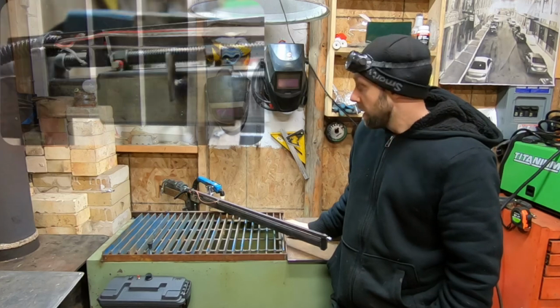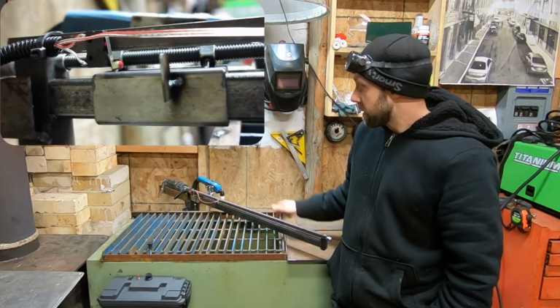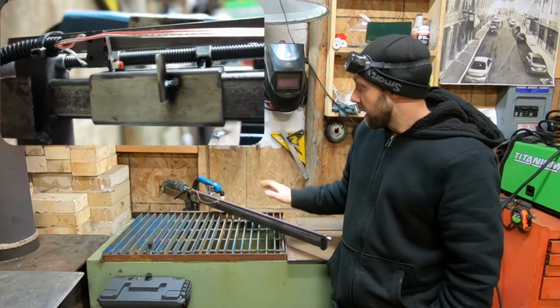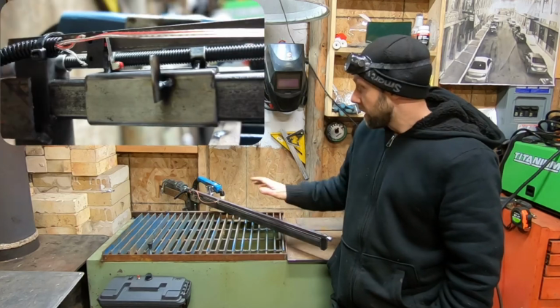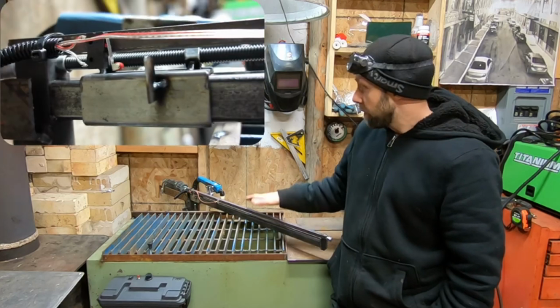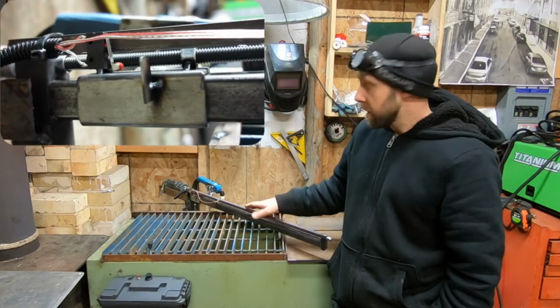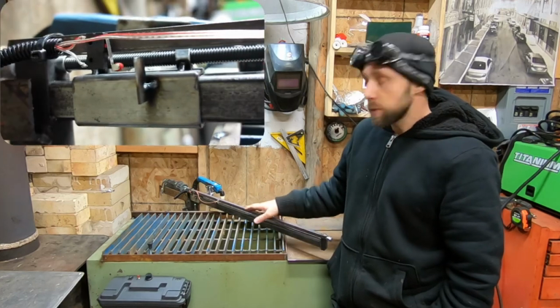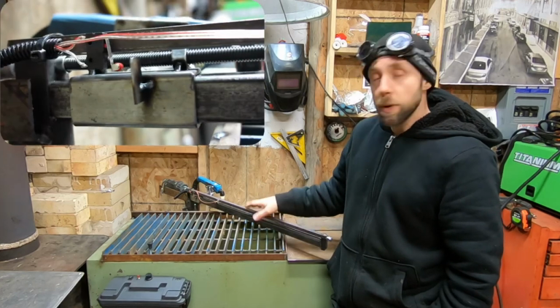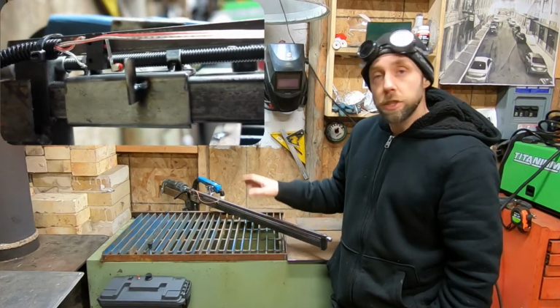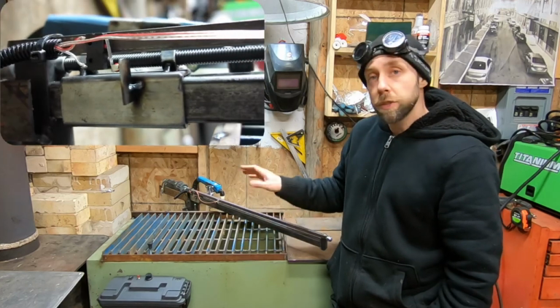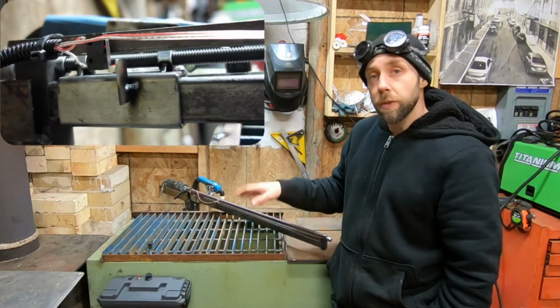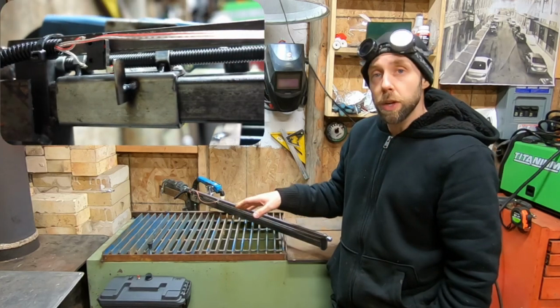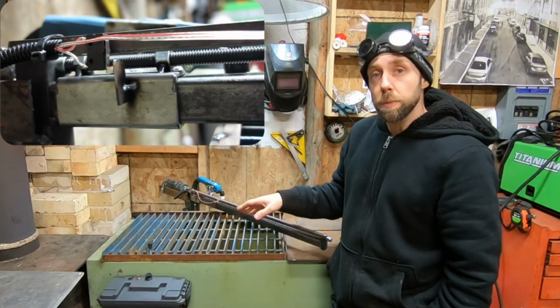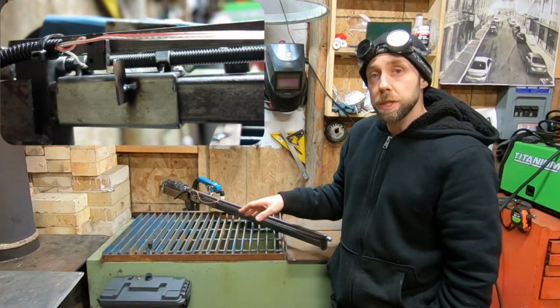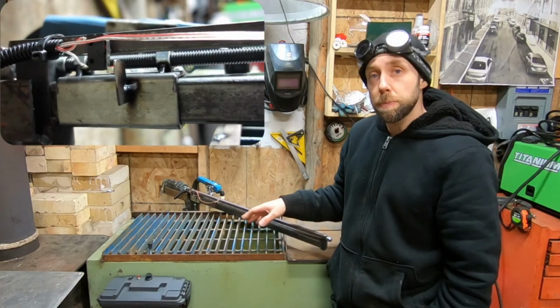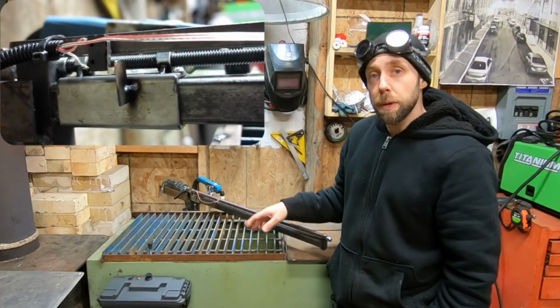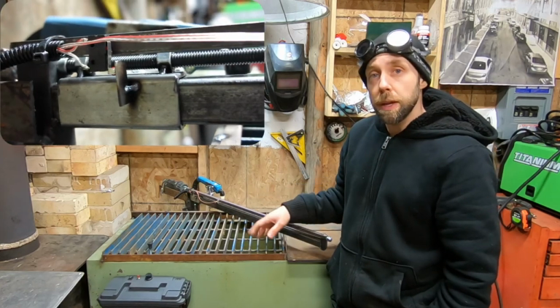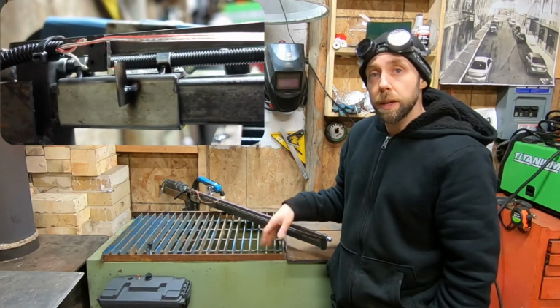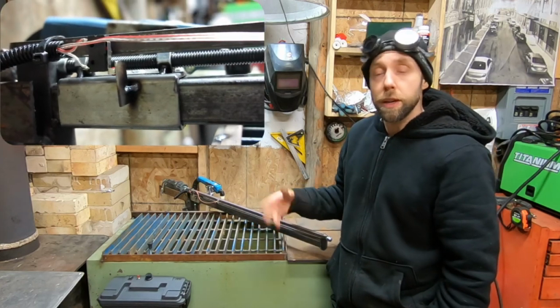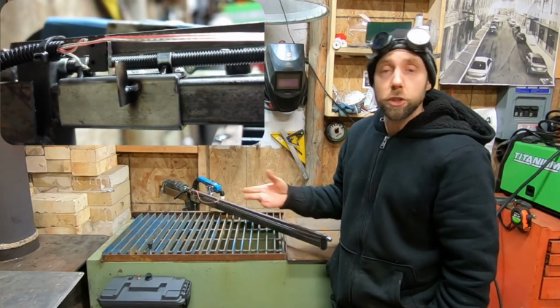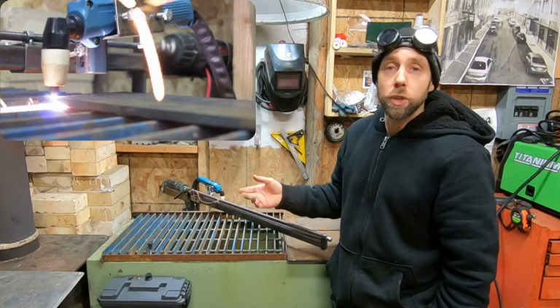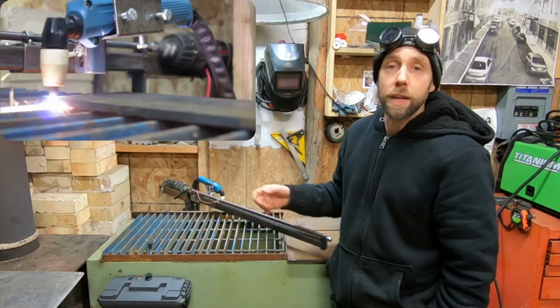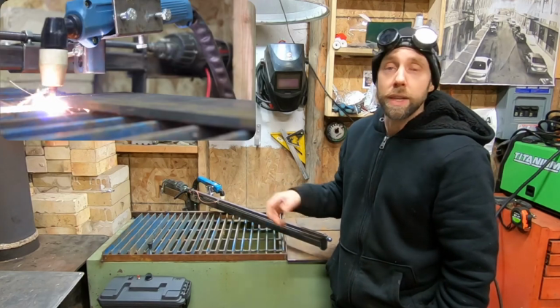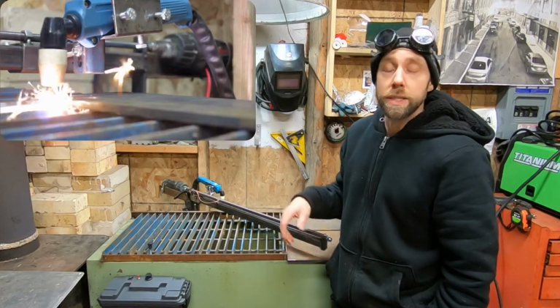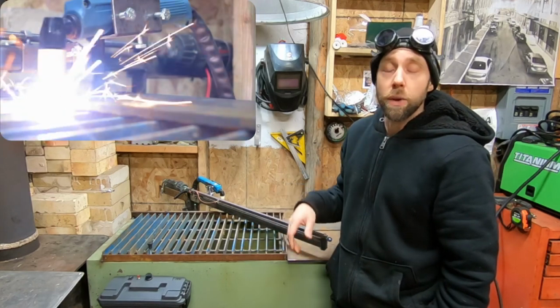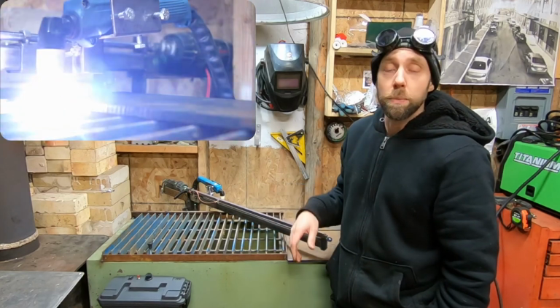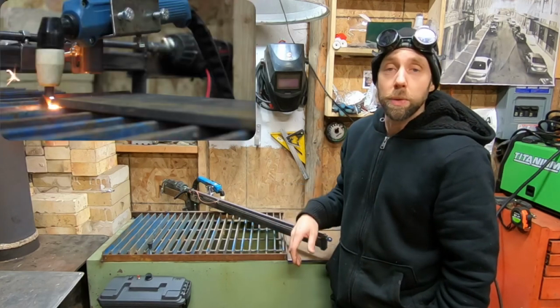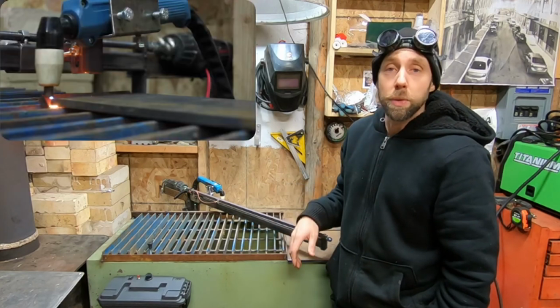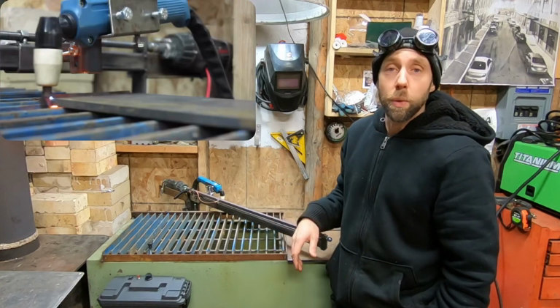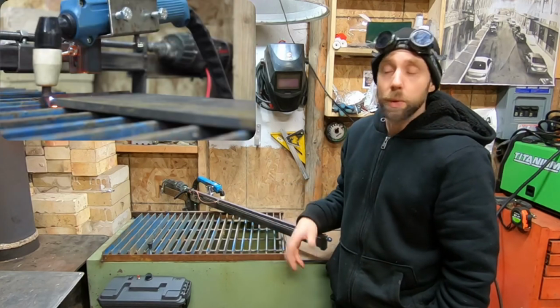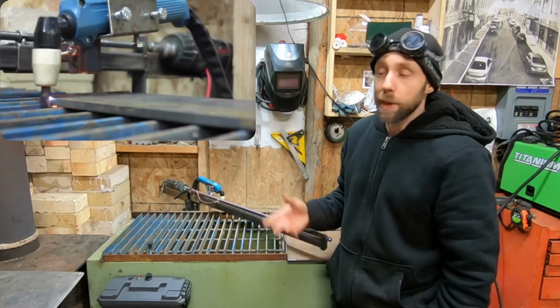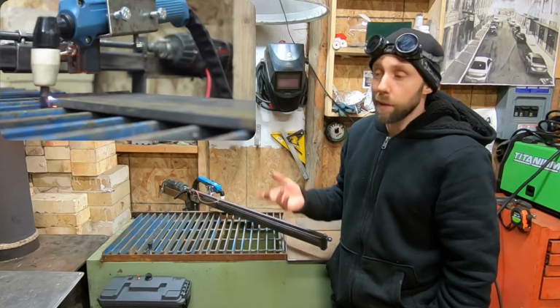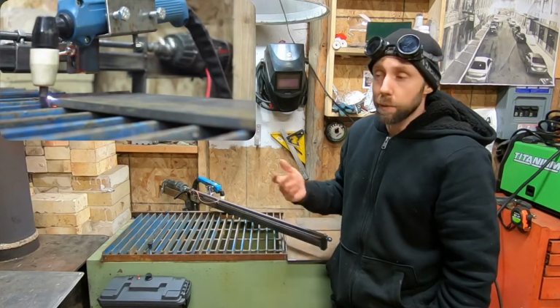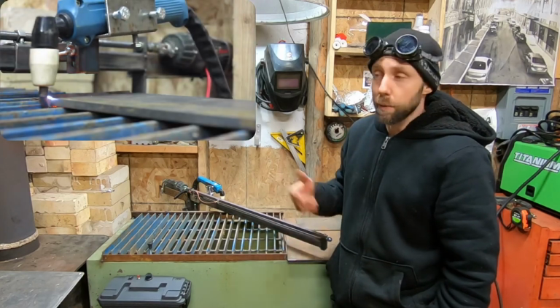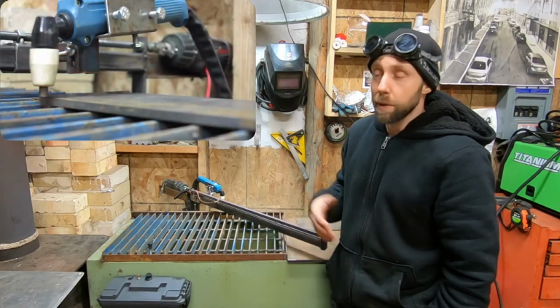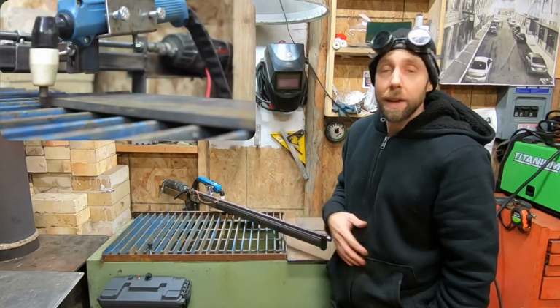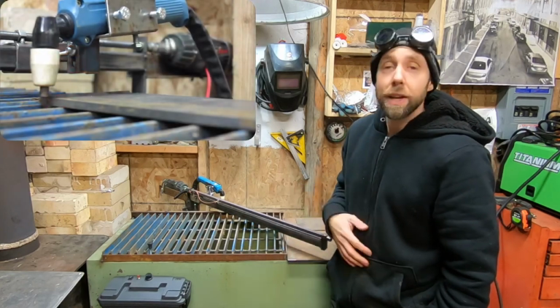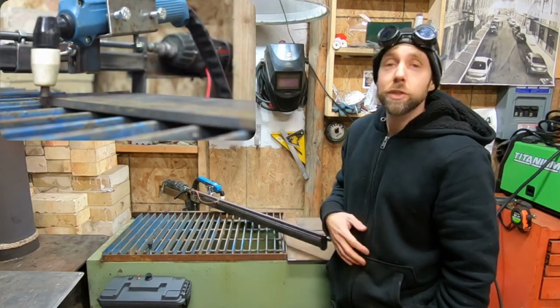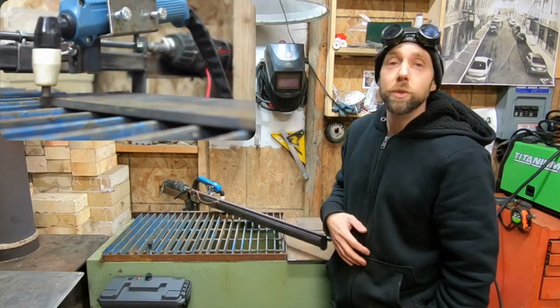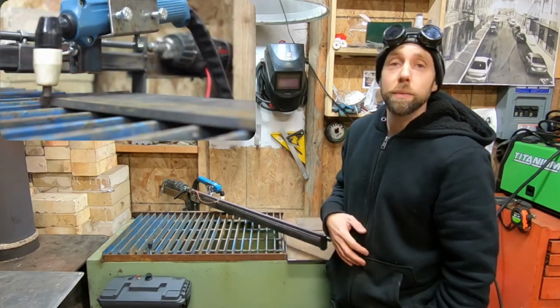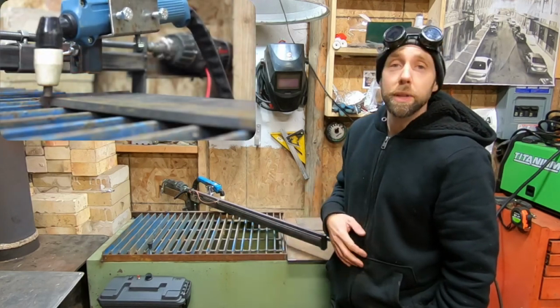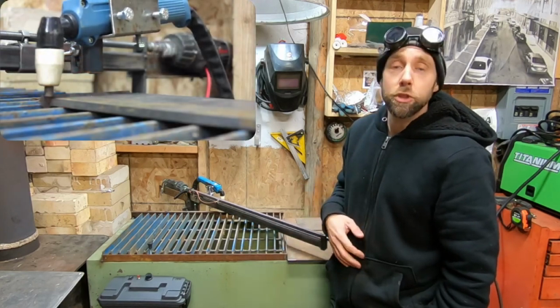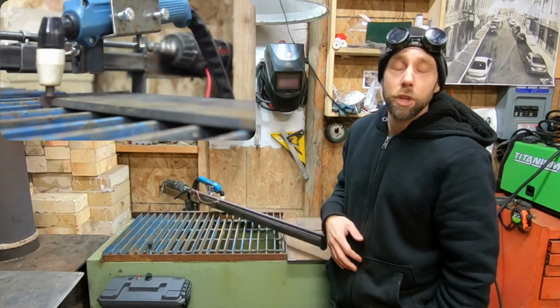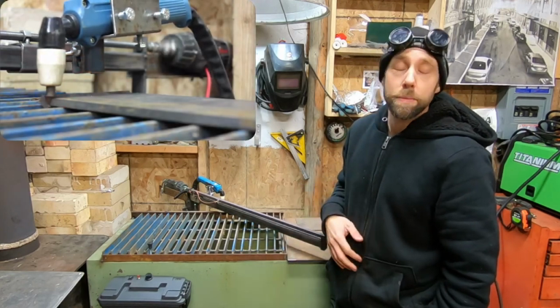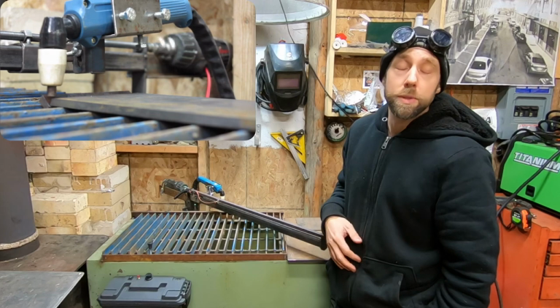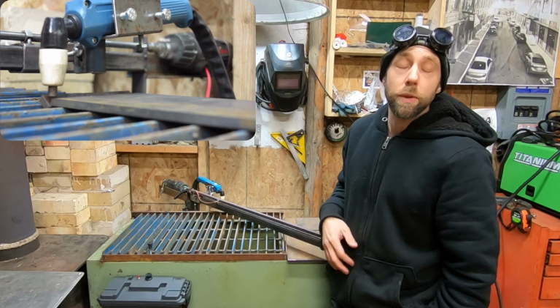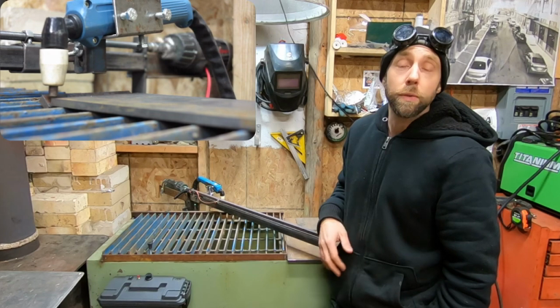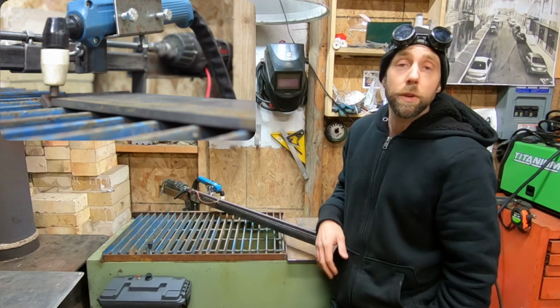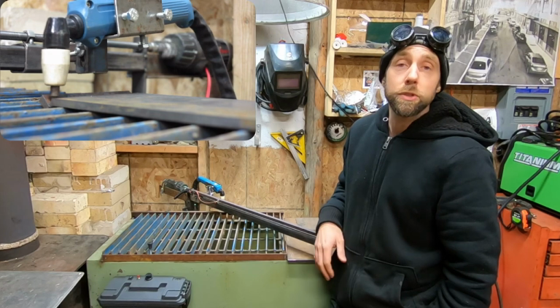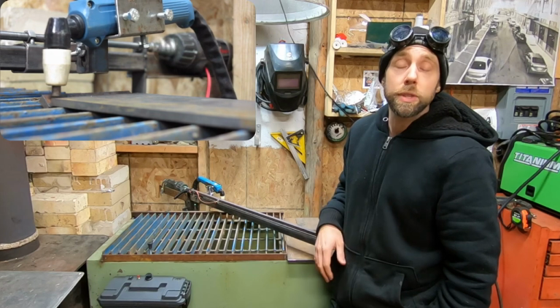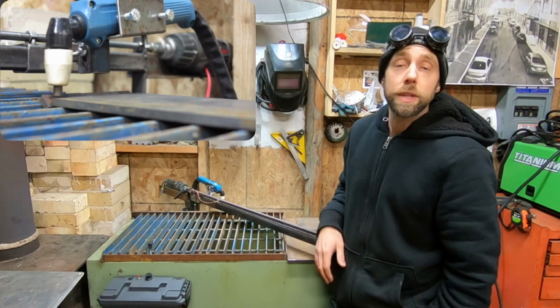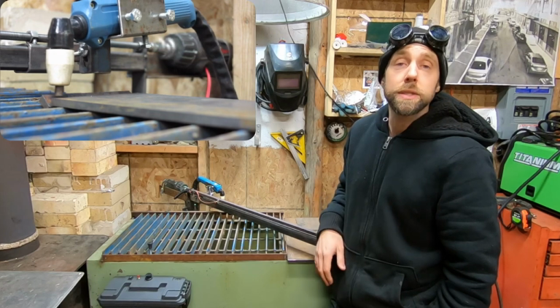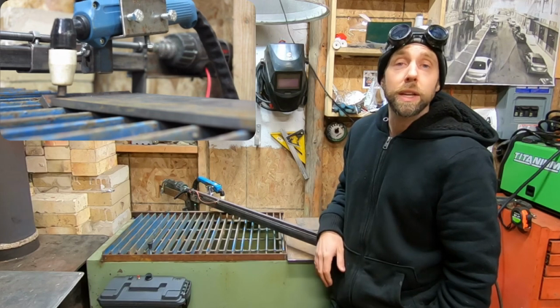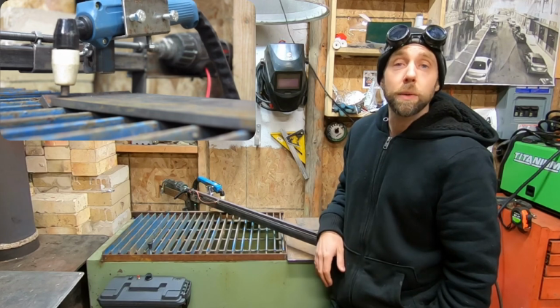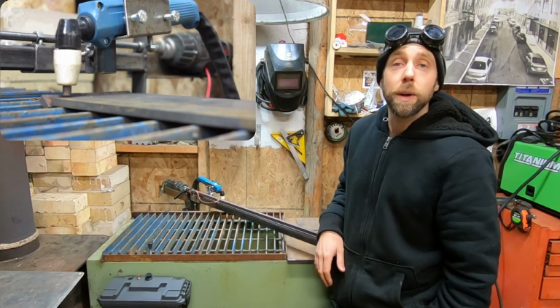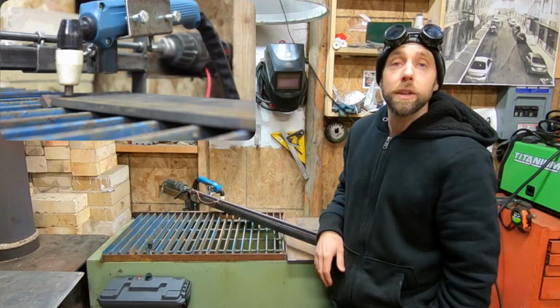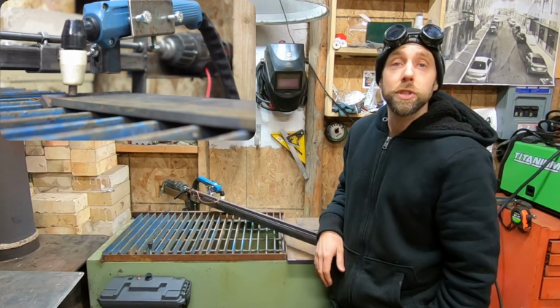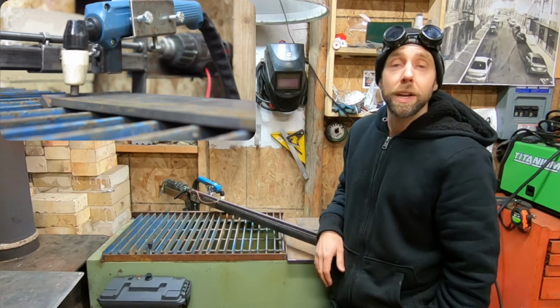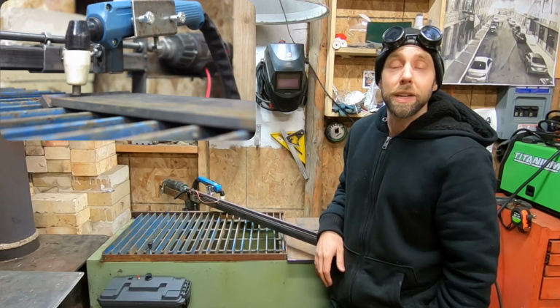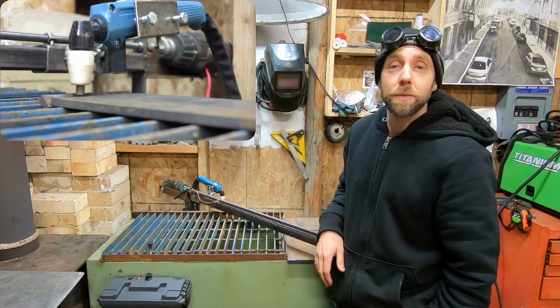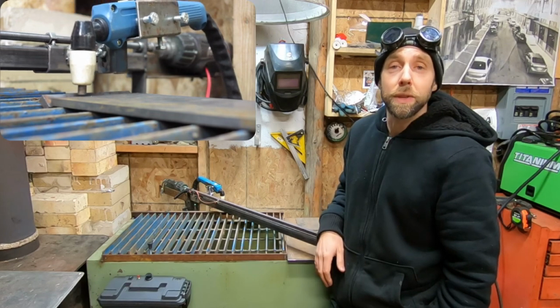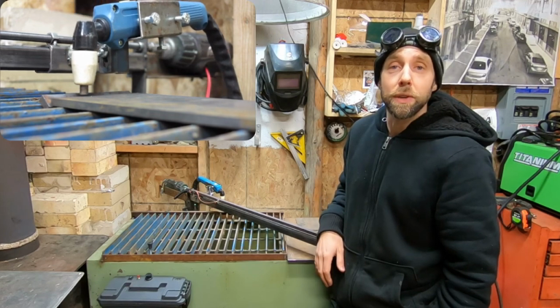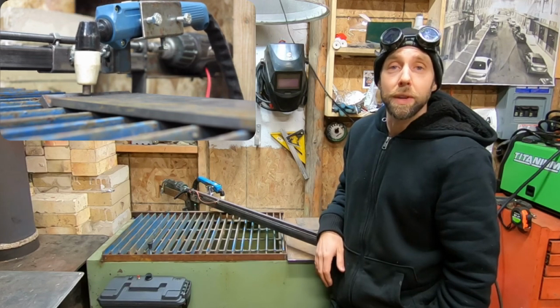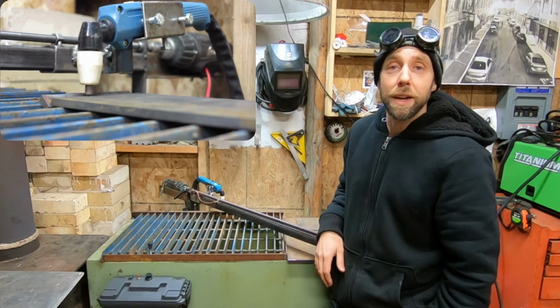I've got limit switches, variable speed, and I'll show you guys how I built the whole thing for extremely cheap. So if you're interested, stick around and check out the video.